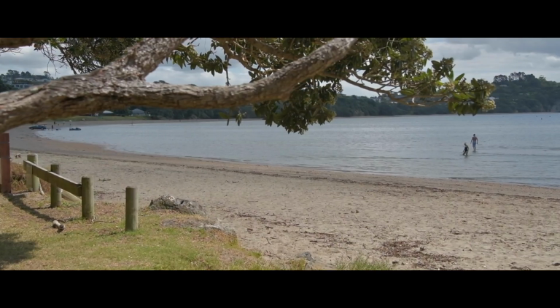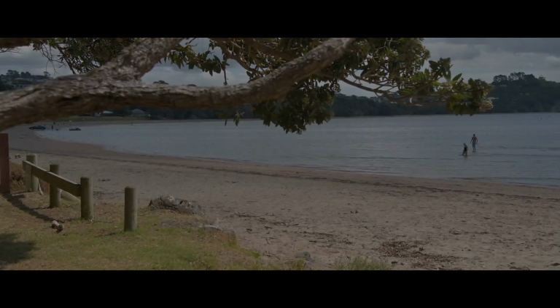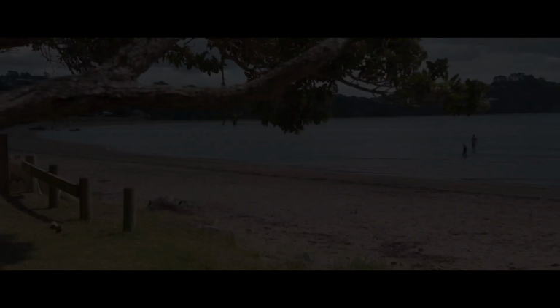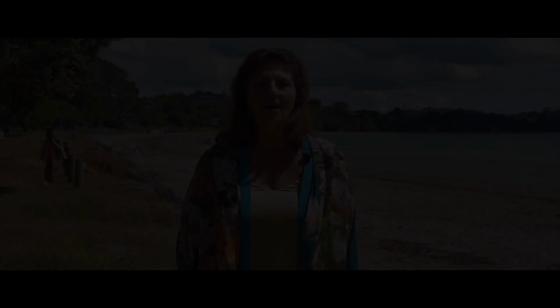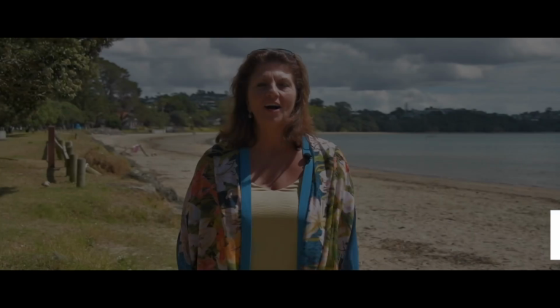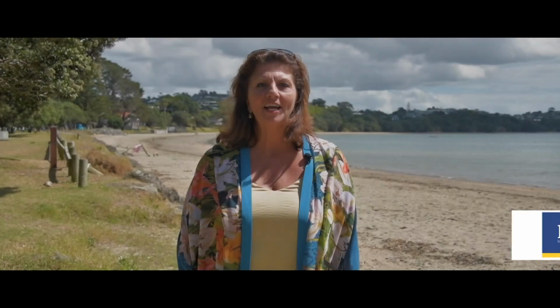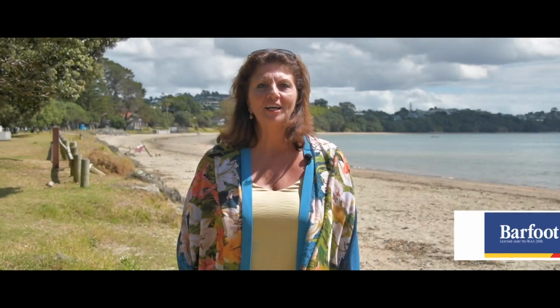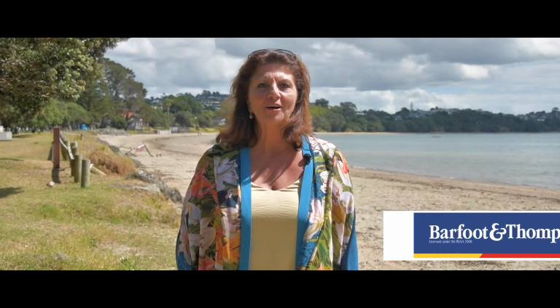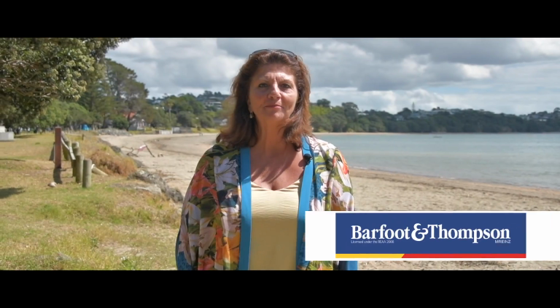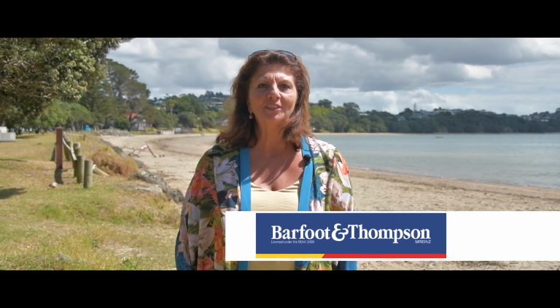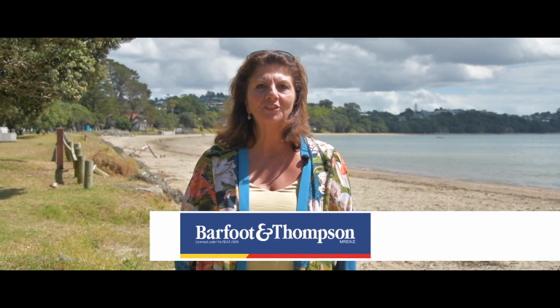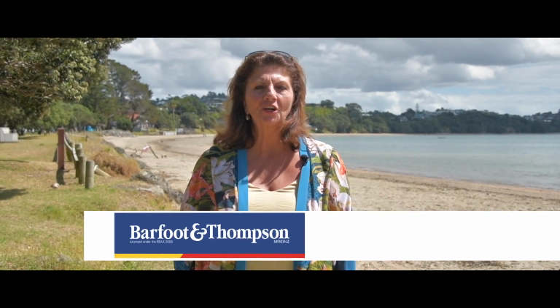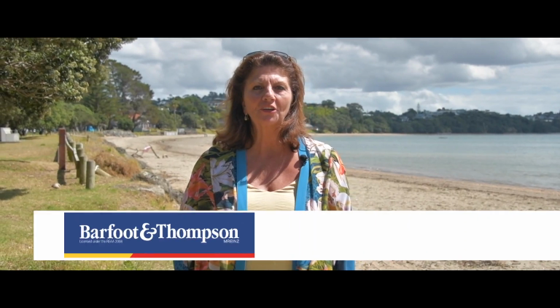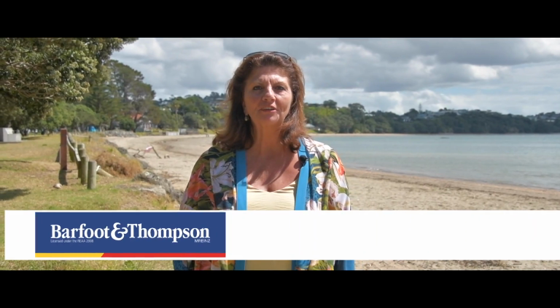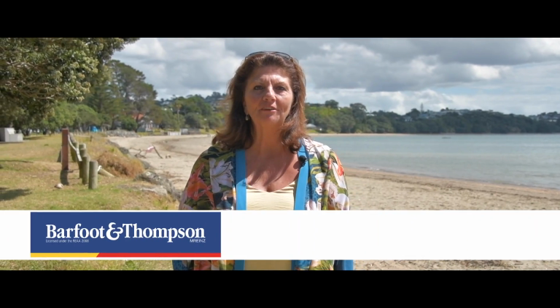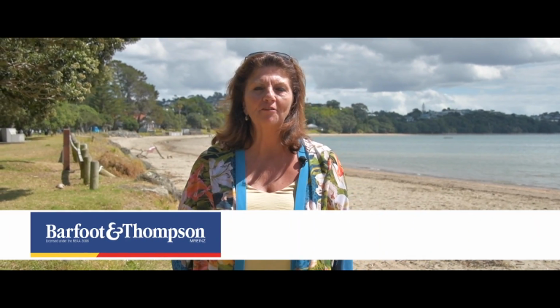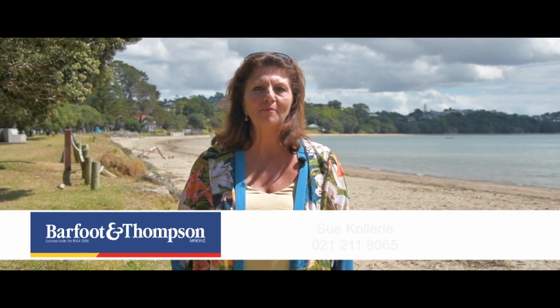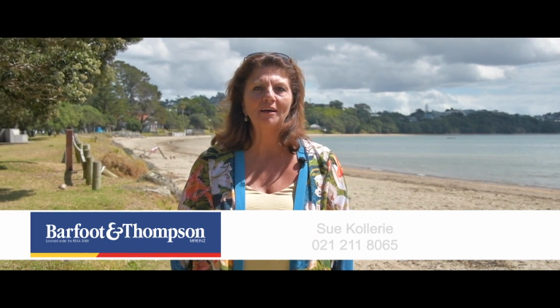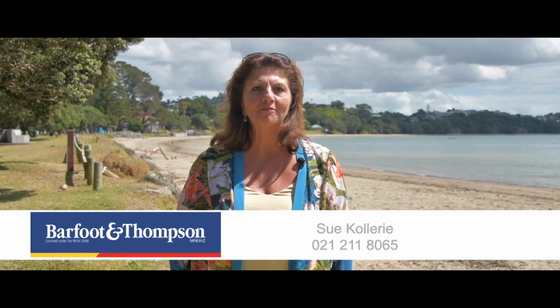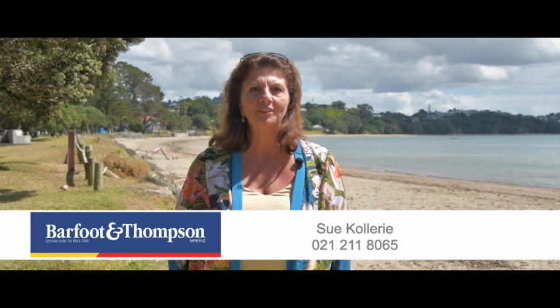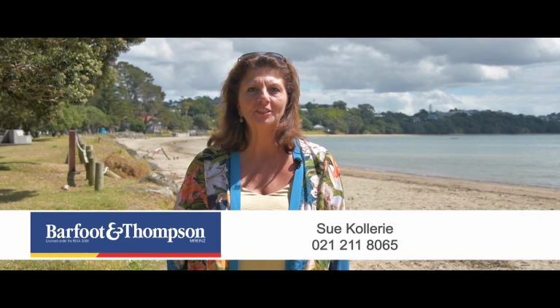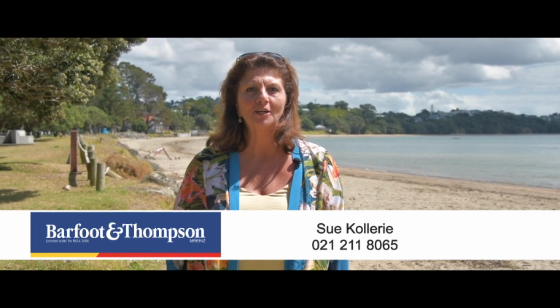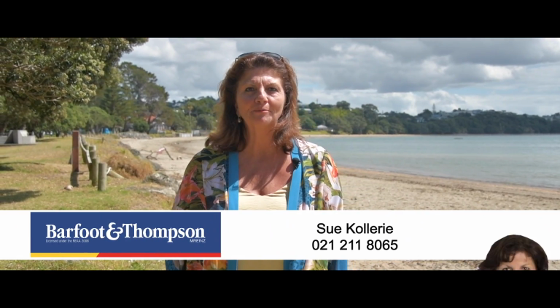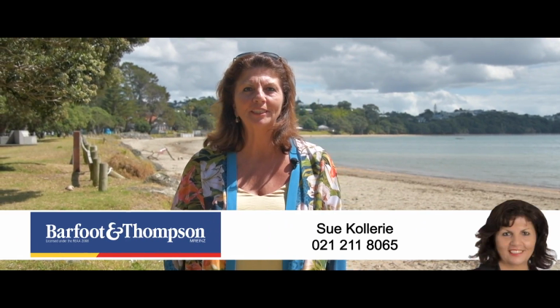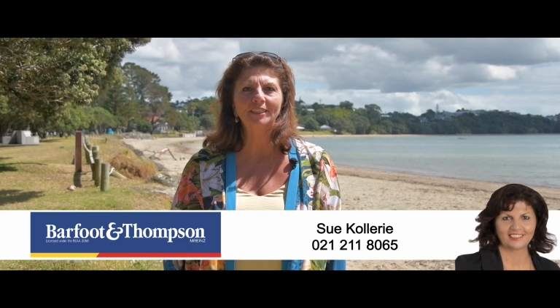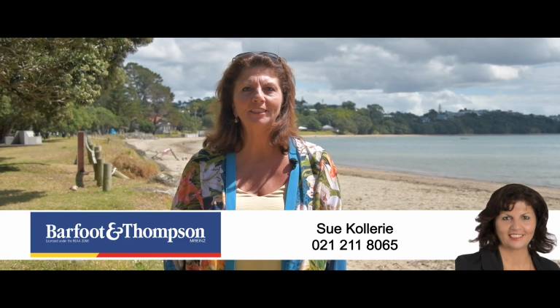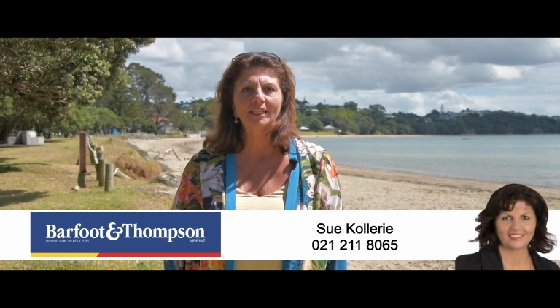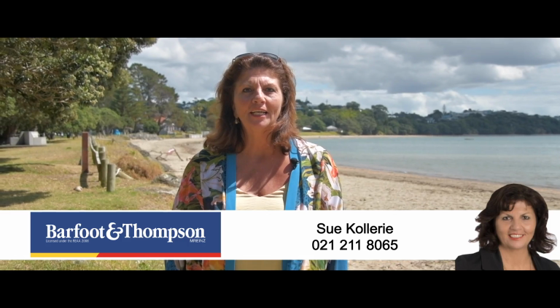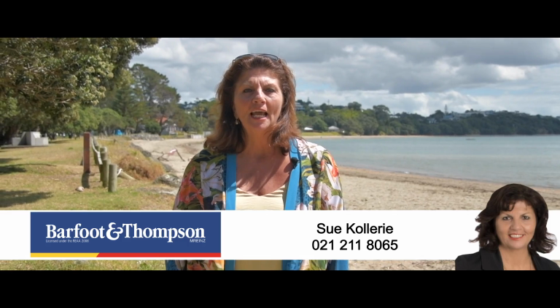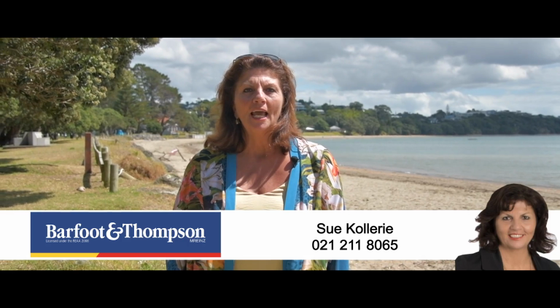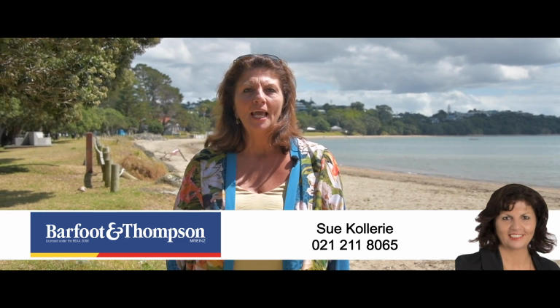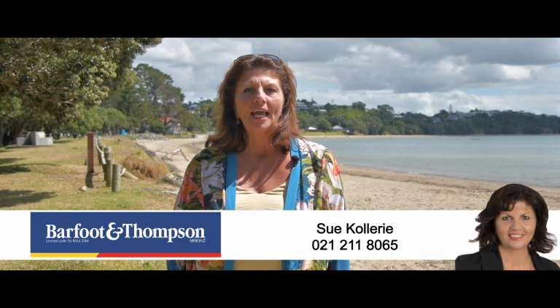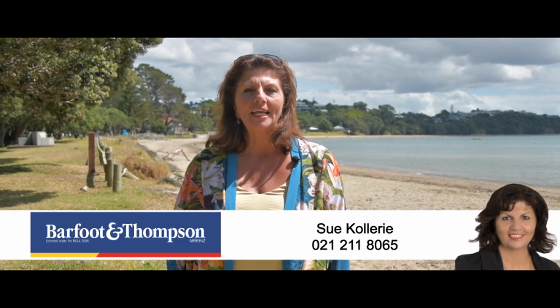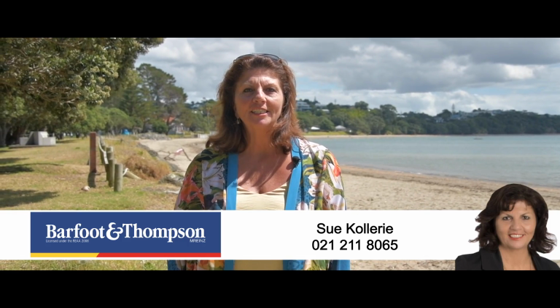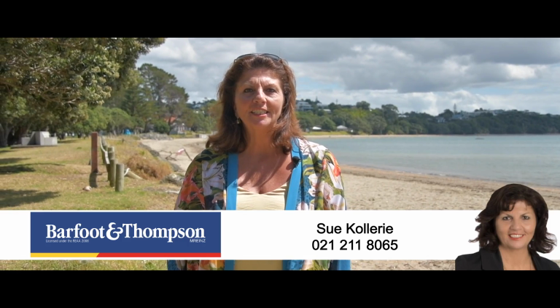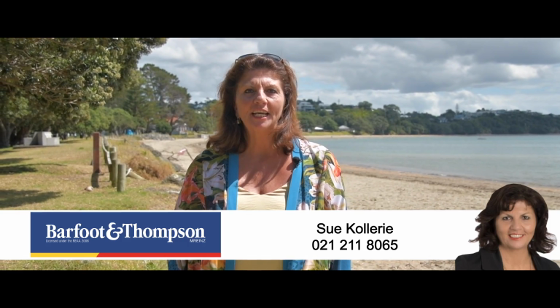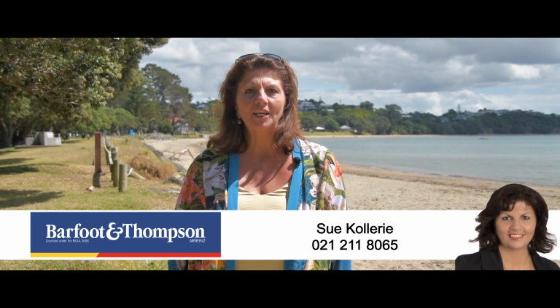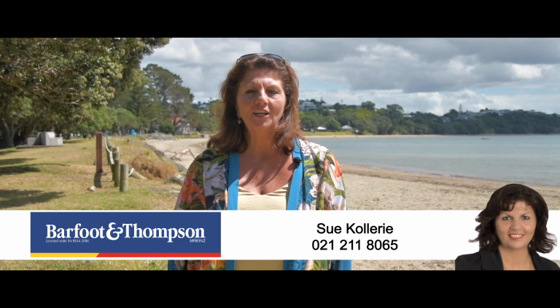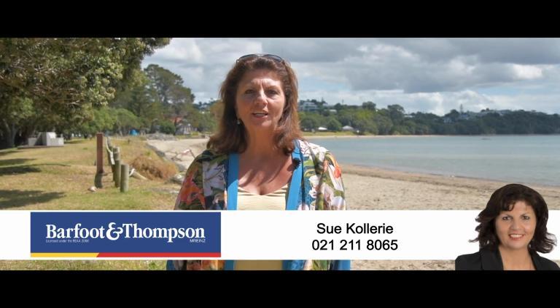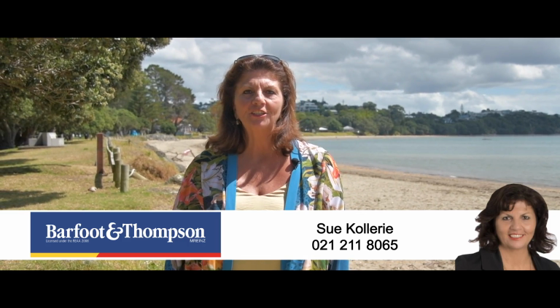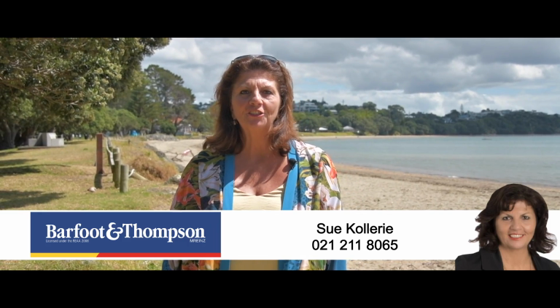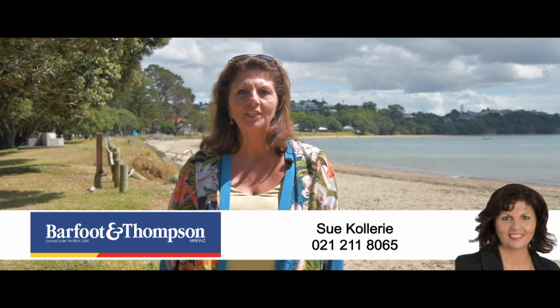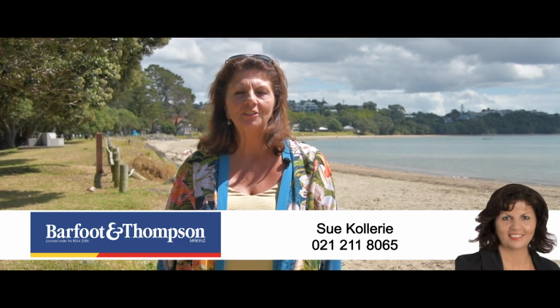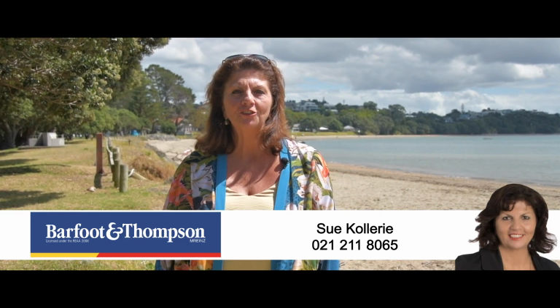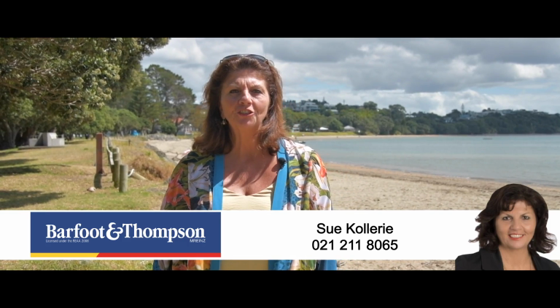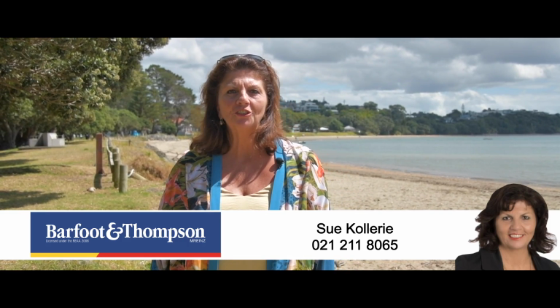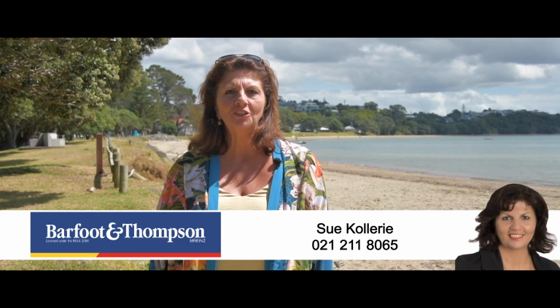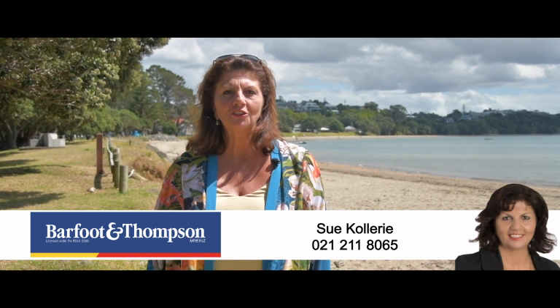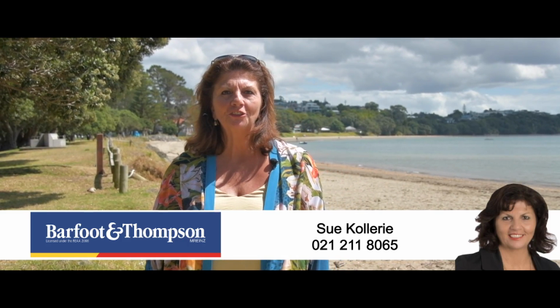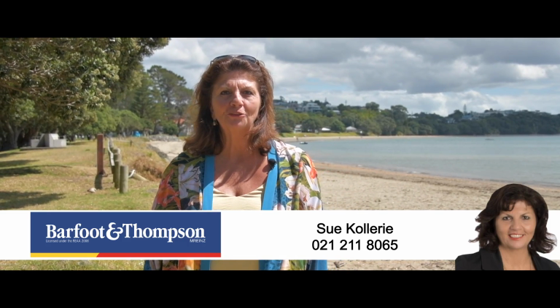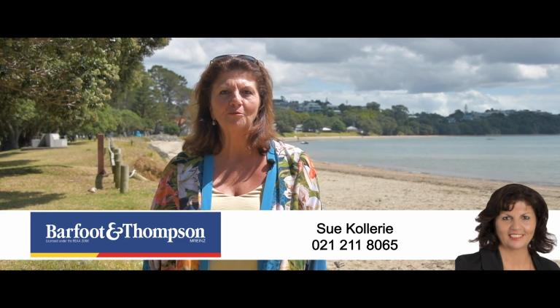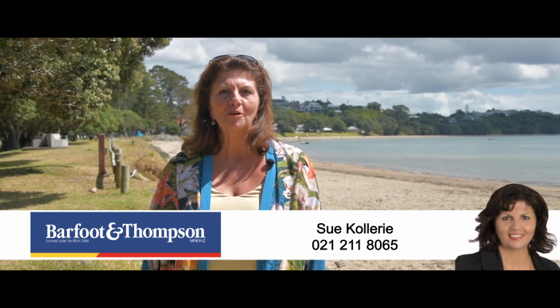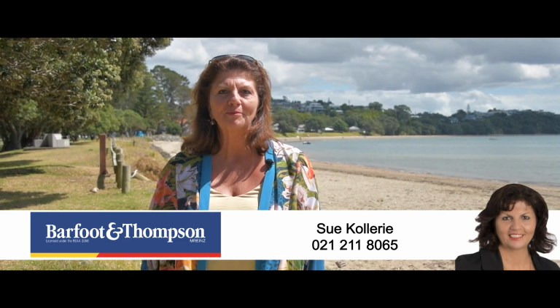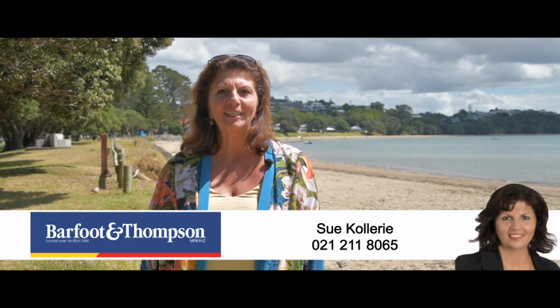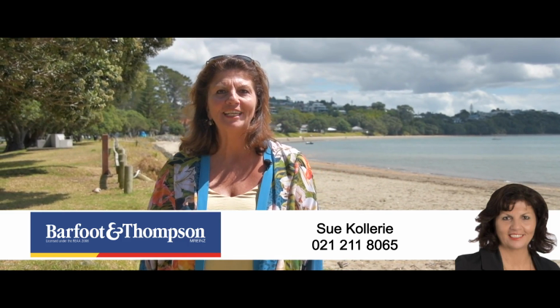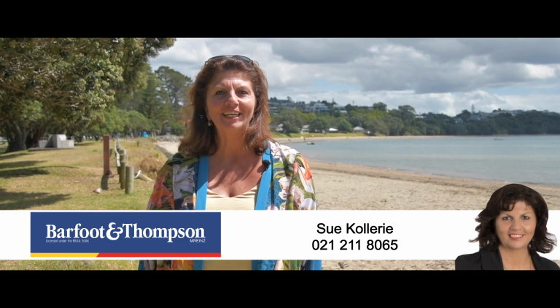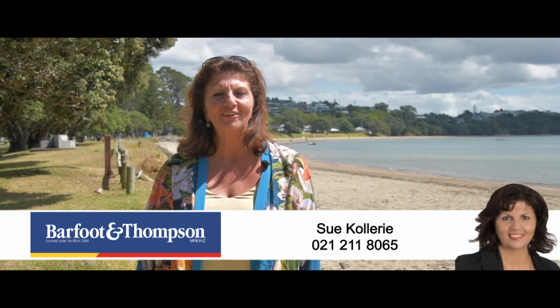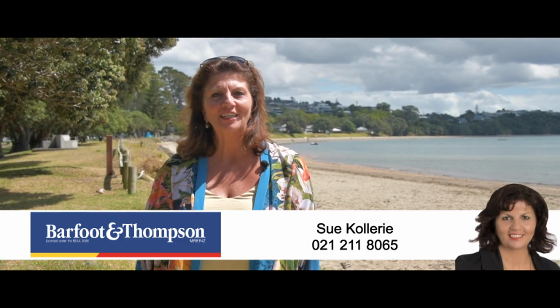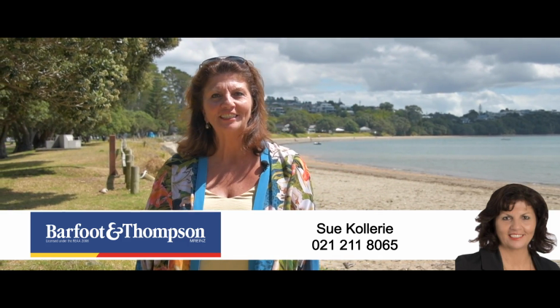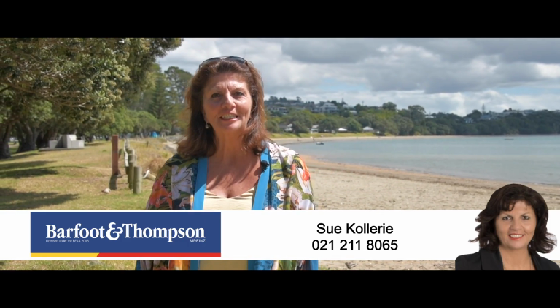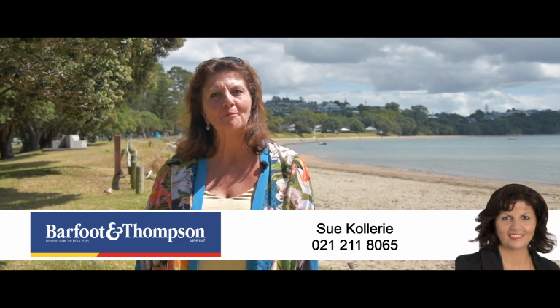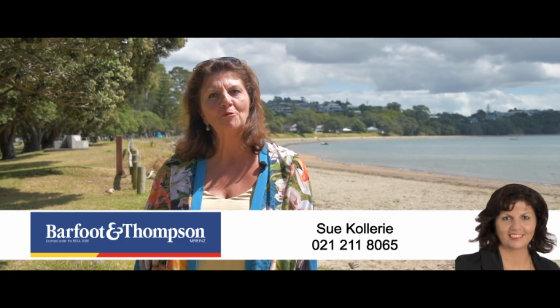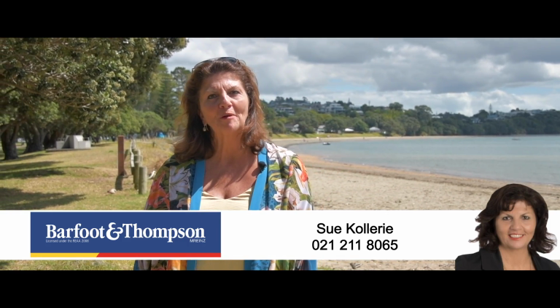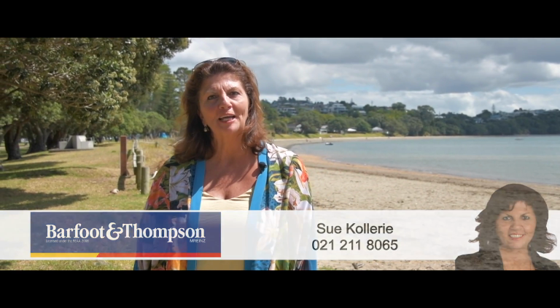Hi, I'm Sue Collery from Barfoot and Thompson, and today I'd like to introduce you to a property here in Stanwell Bay.